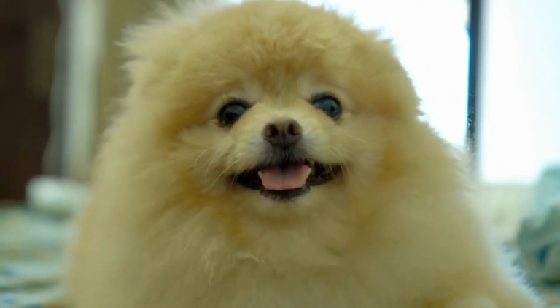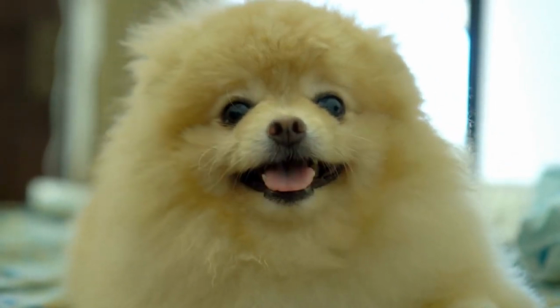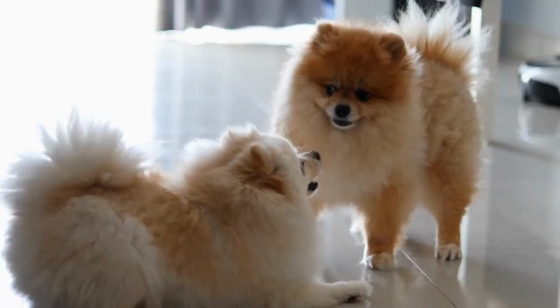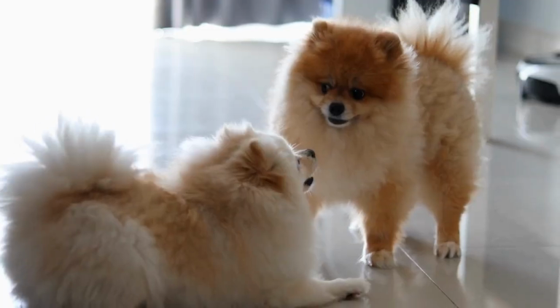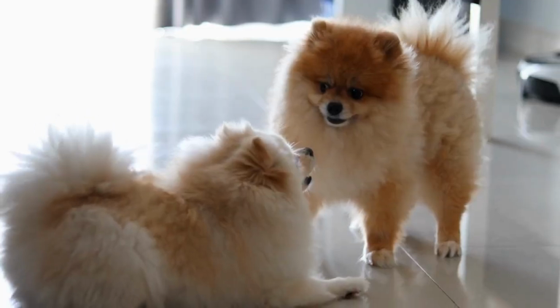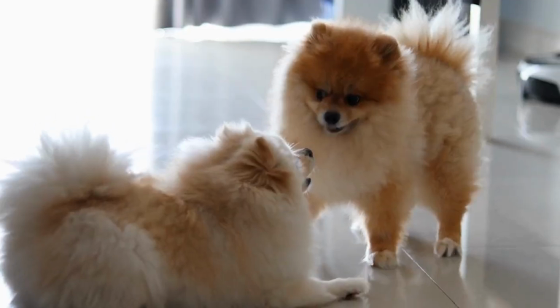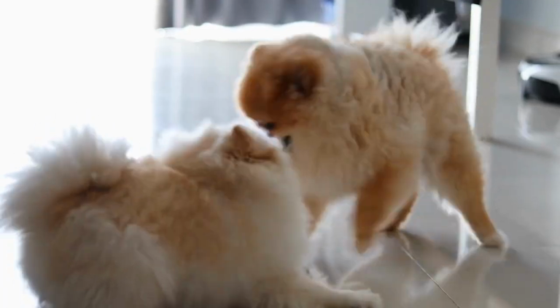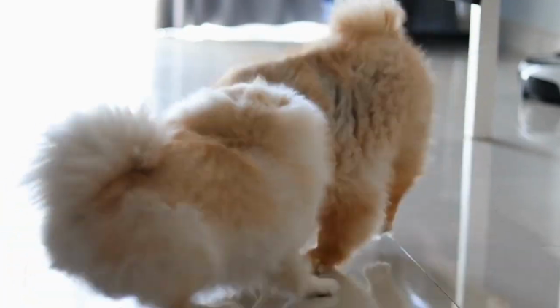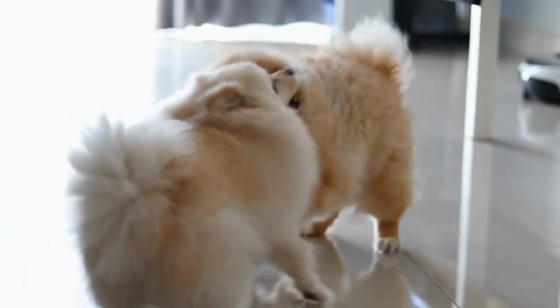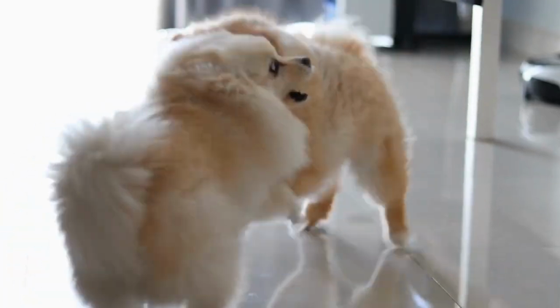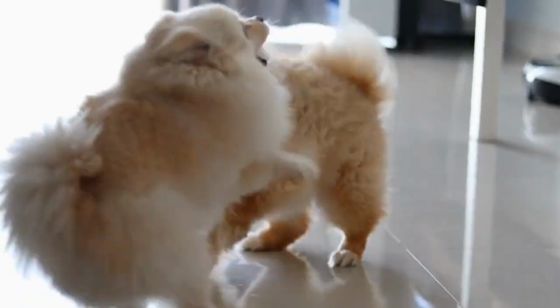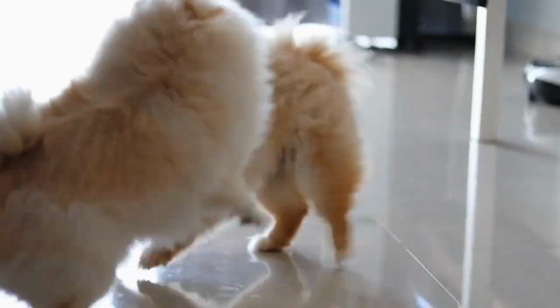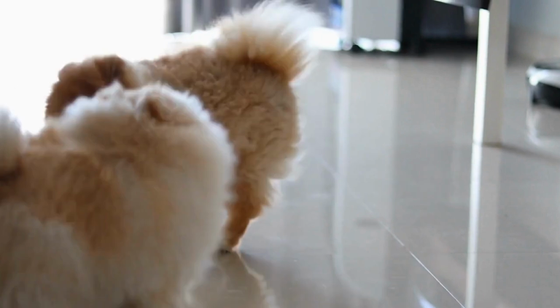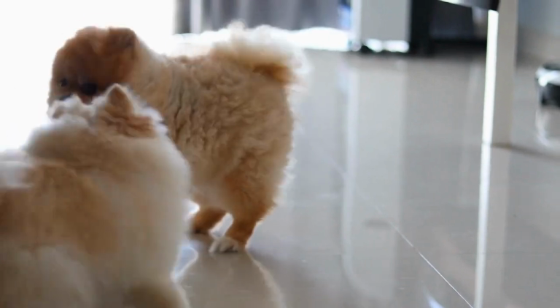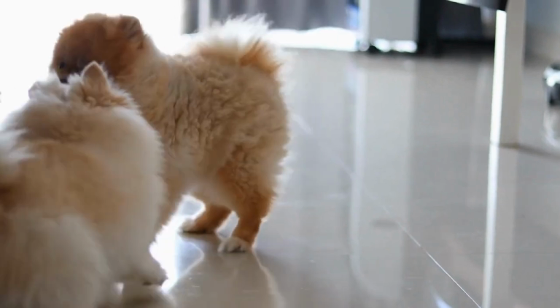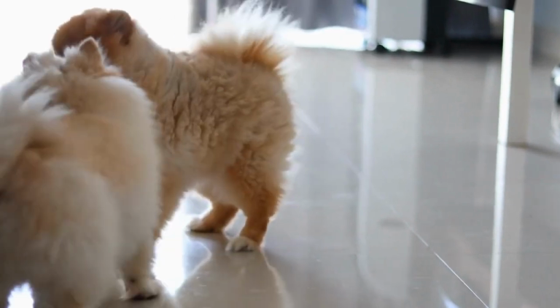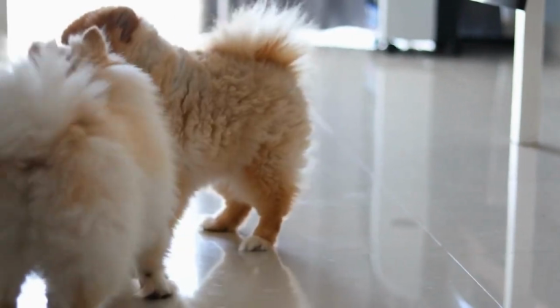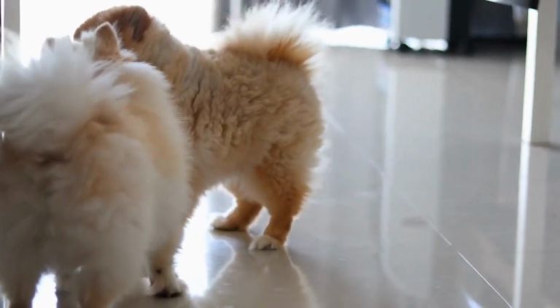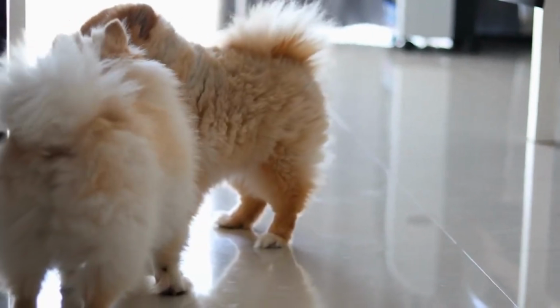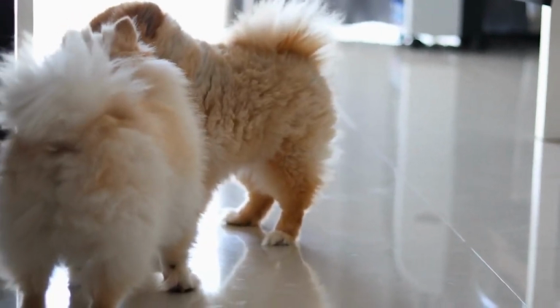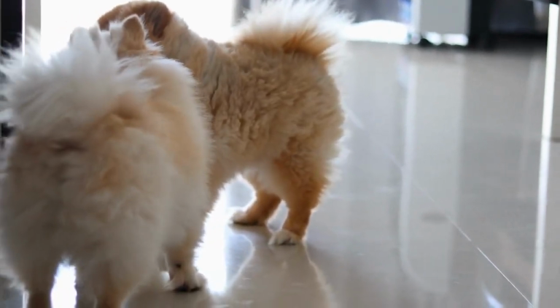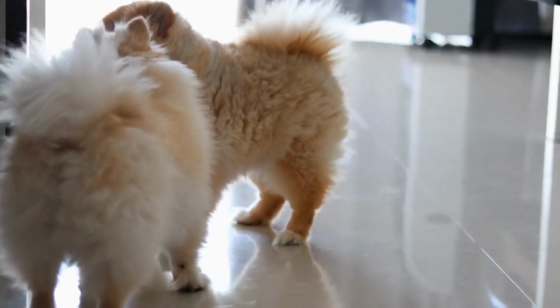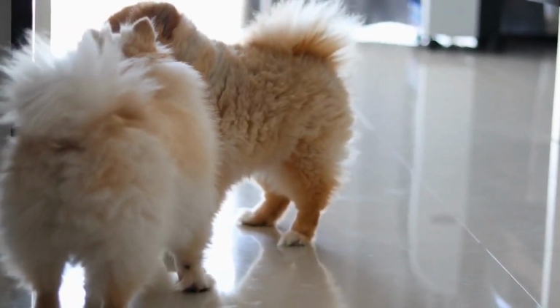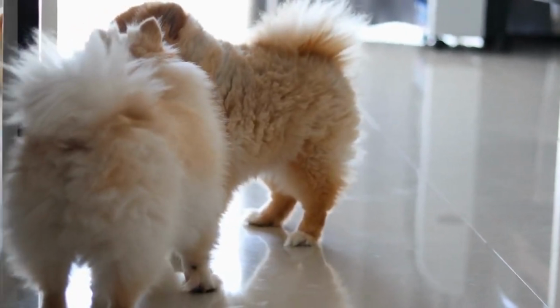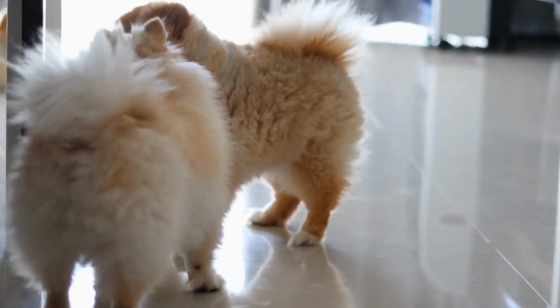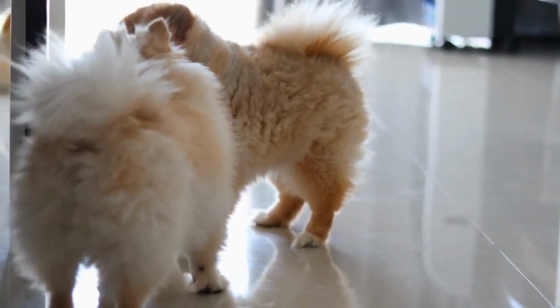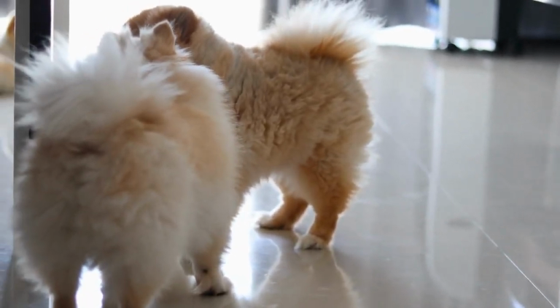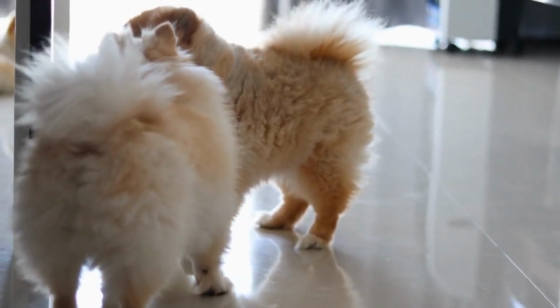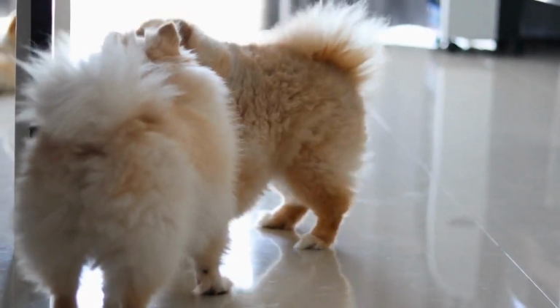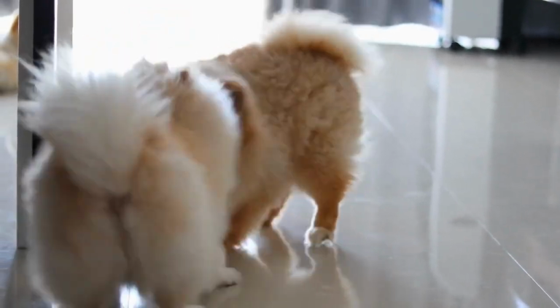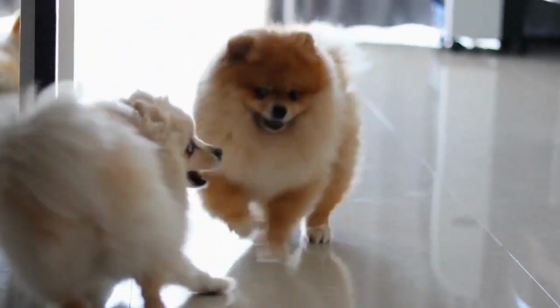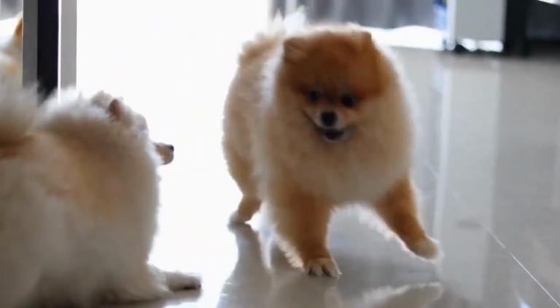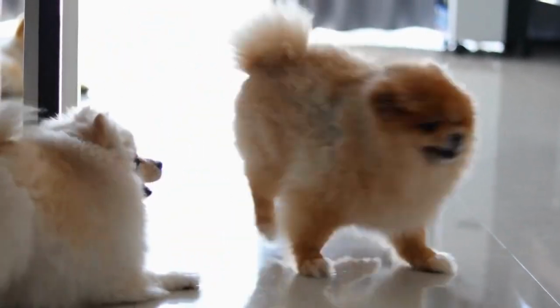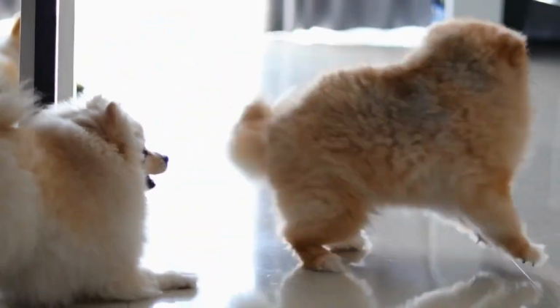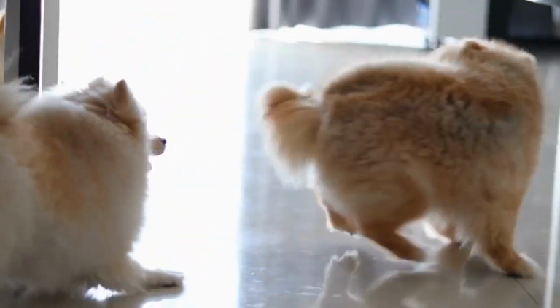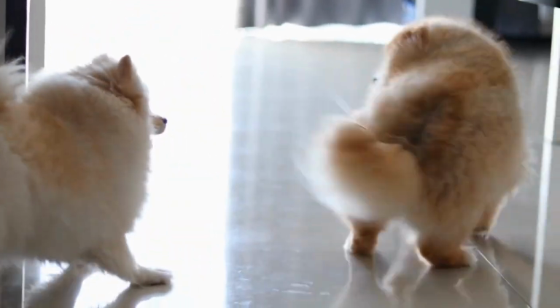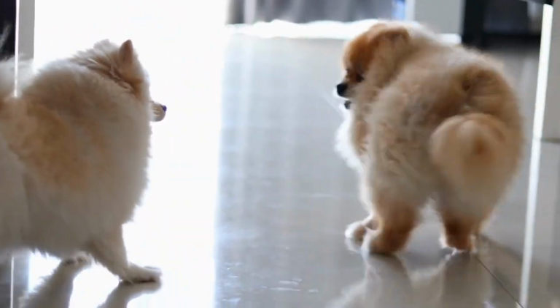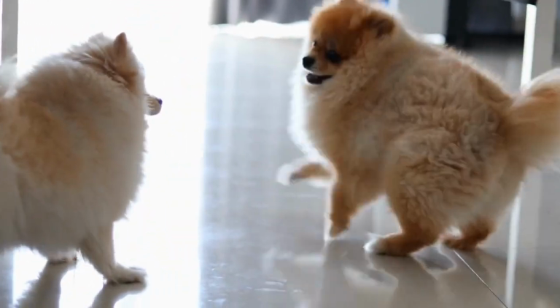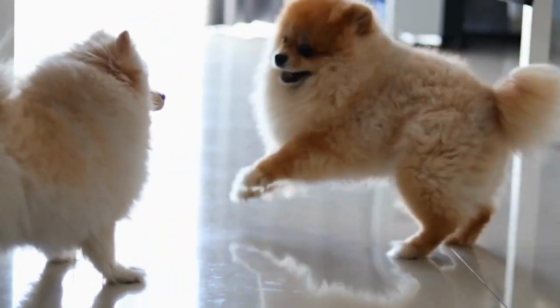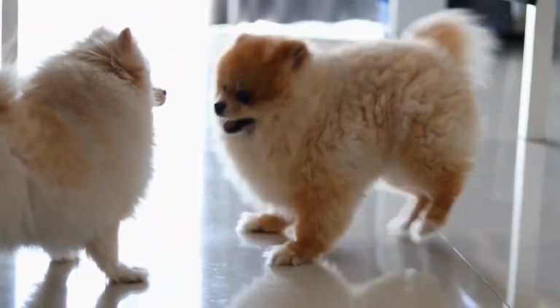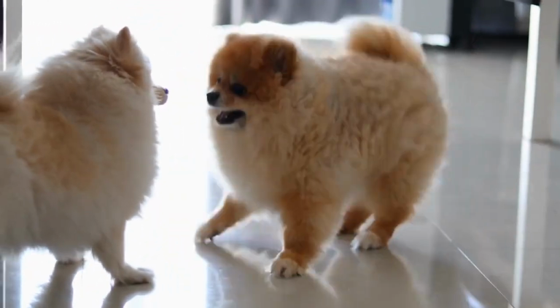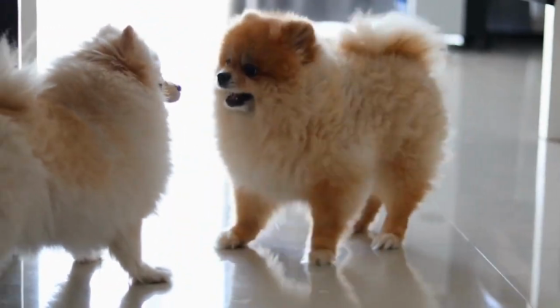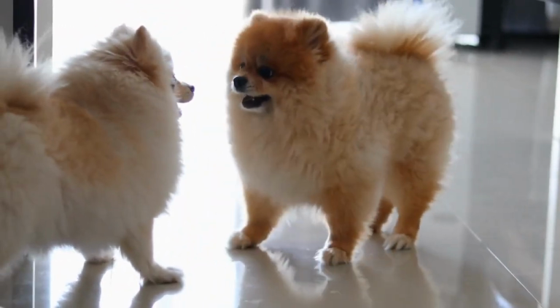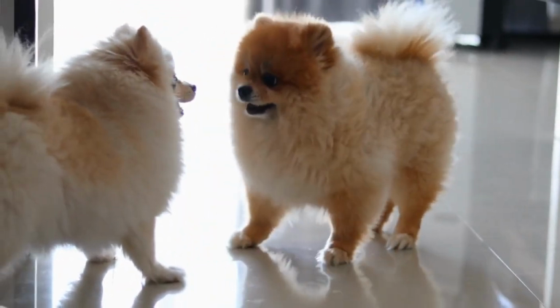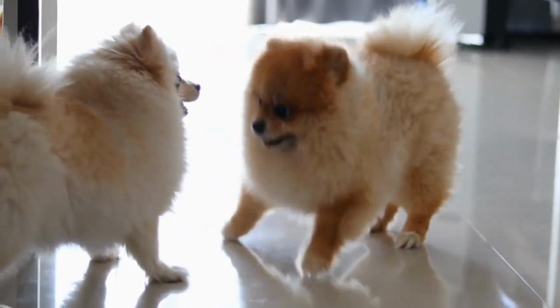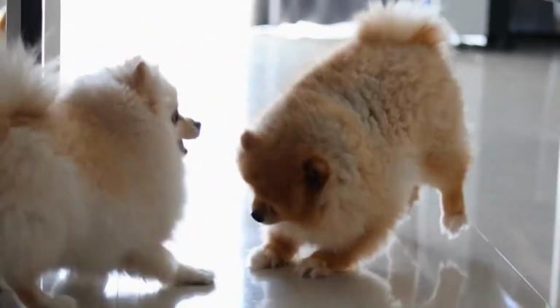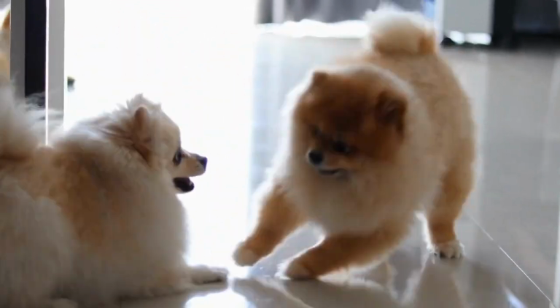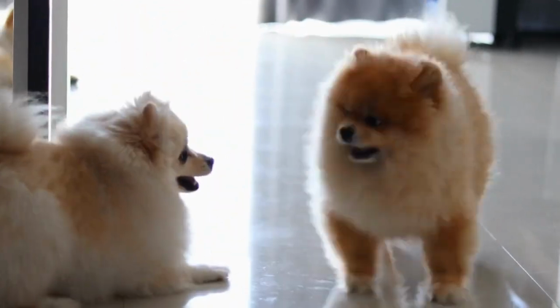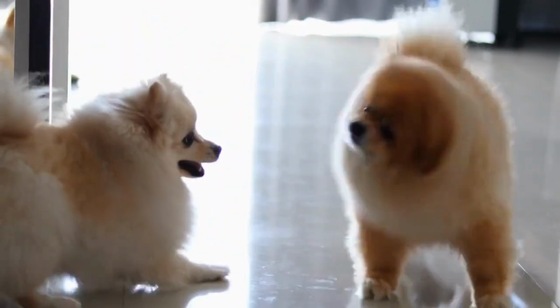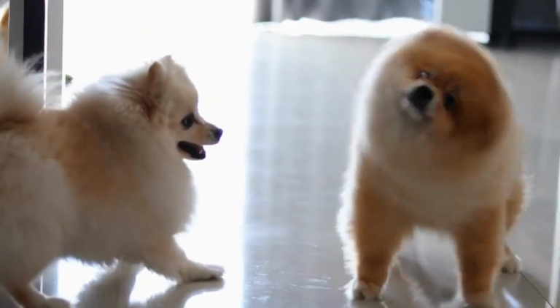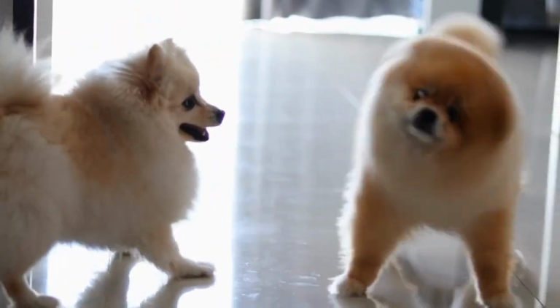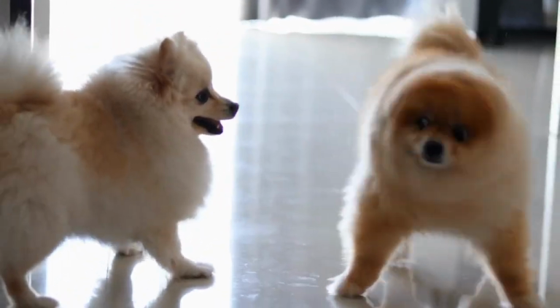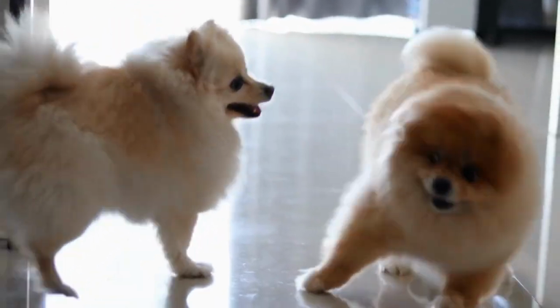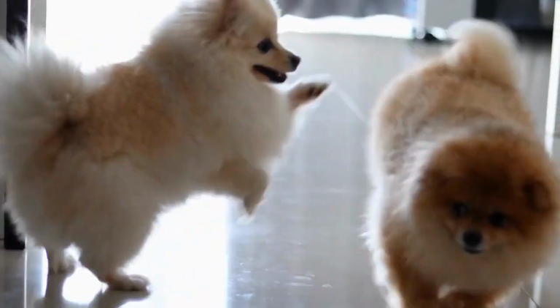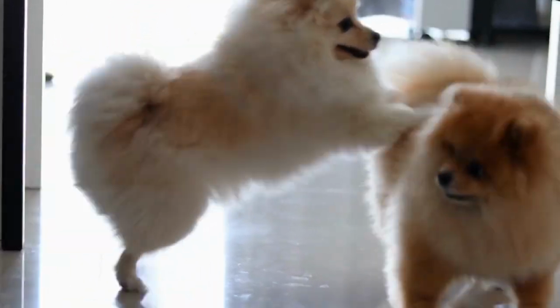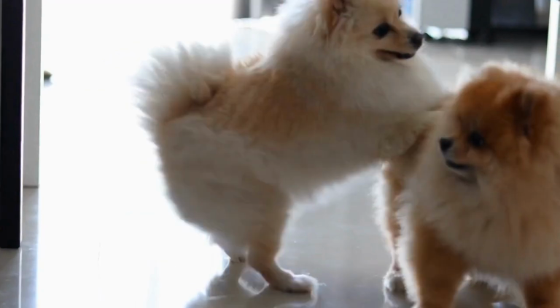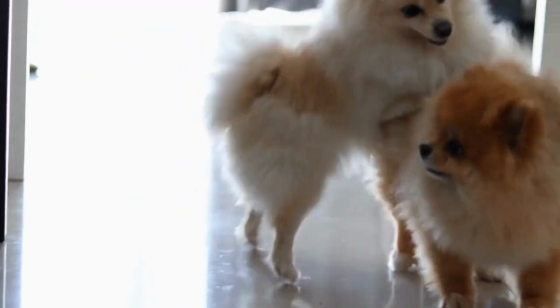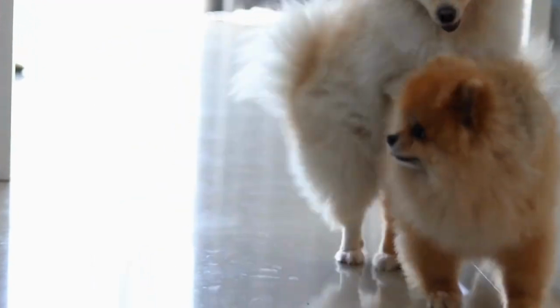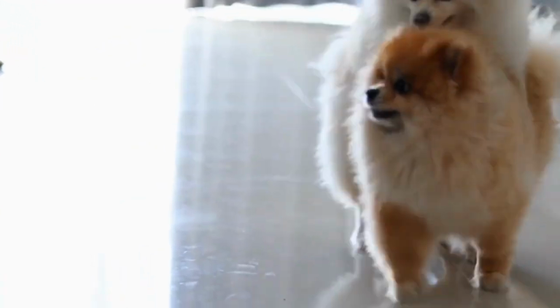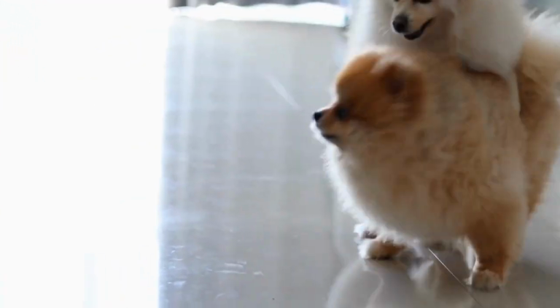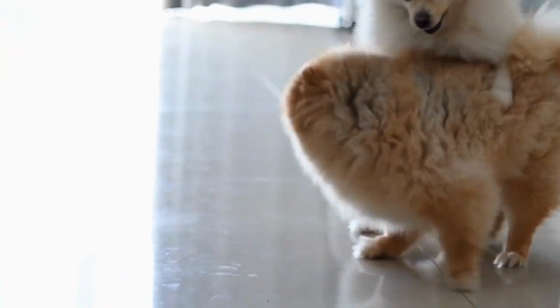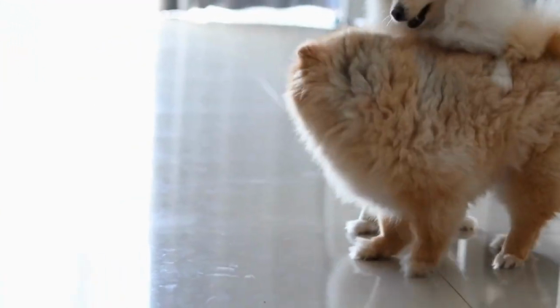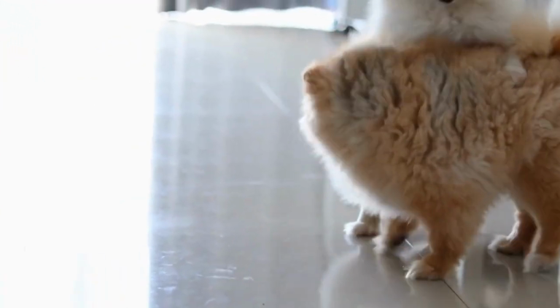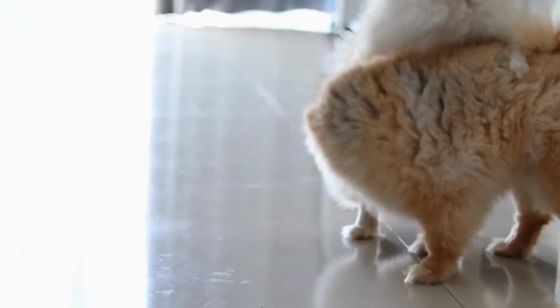In this article, we will provide you with some essential Pomeranian travel tips to ensure a safe and enjoyable journey for both you and your furry friend.